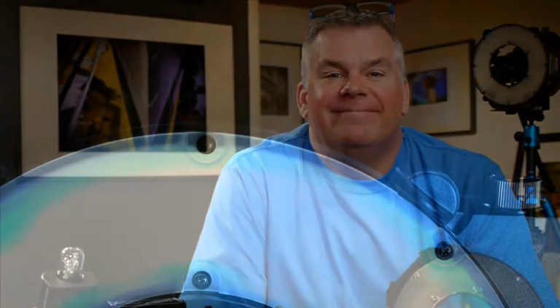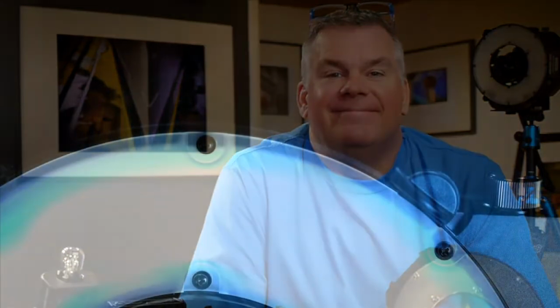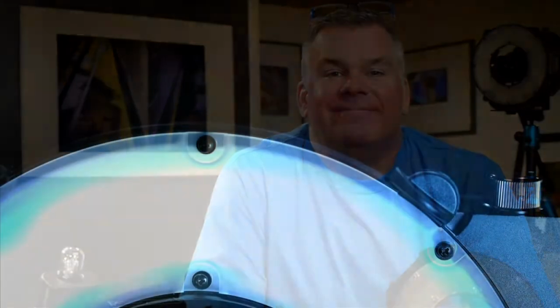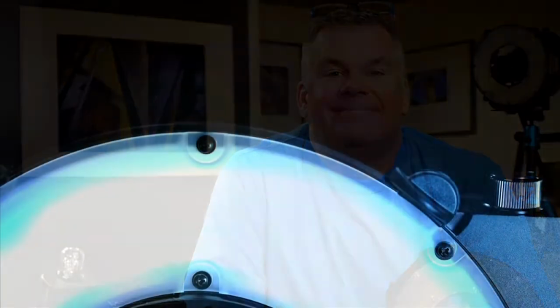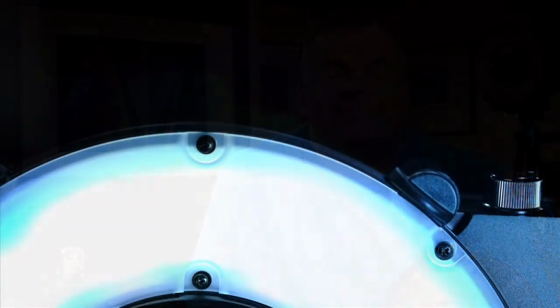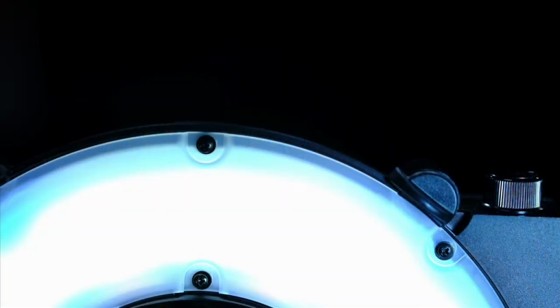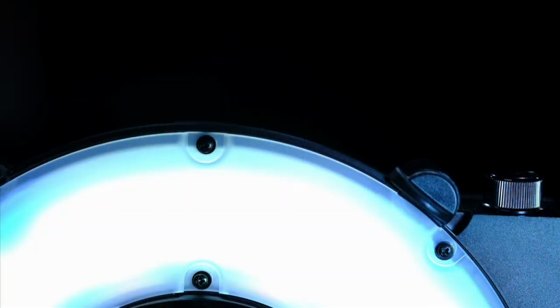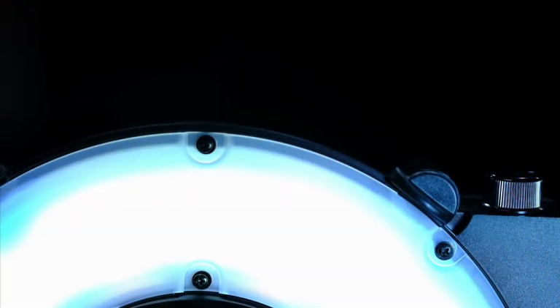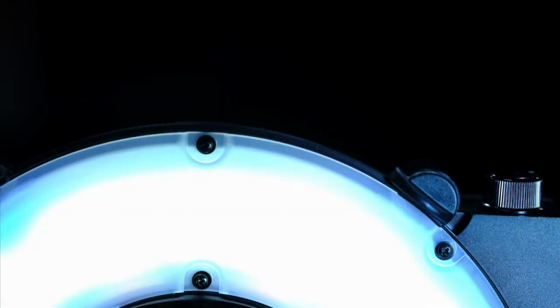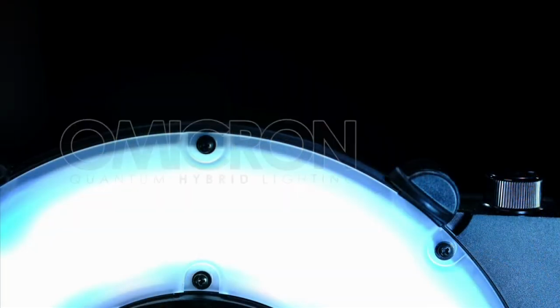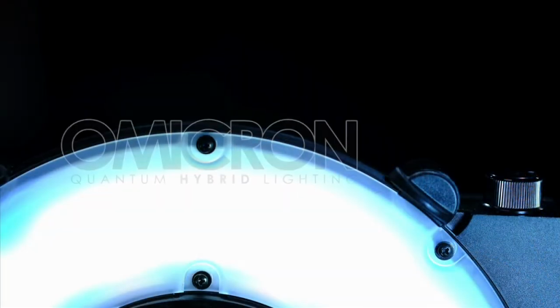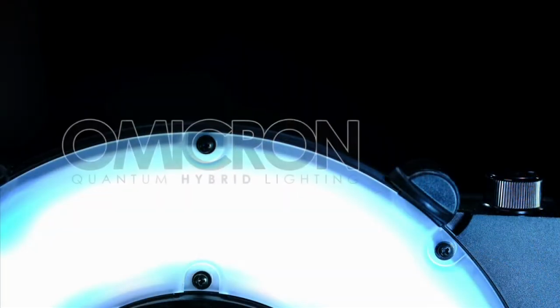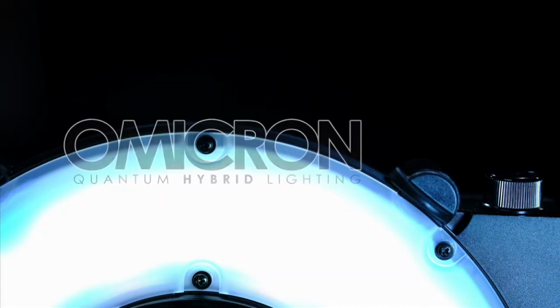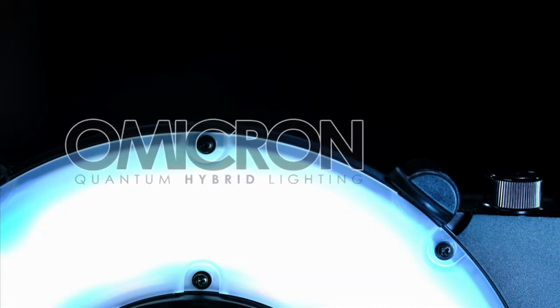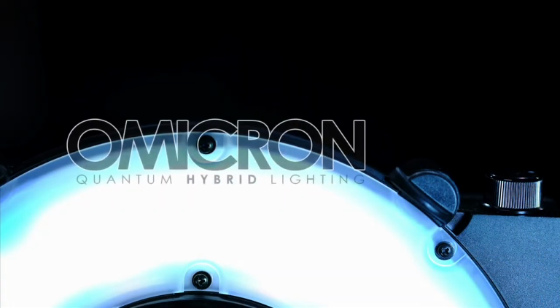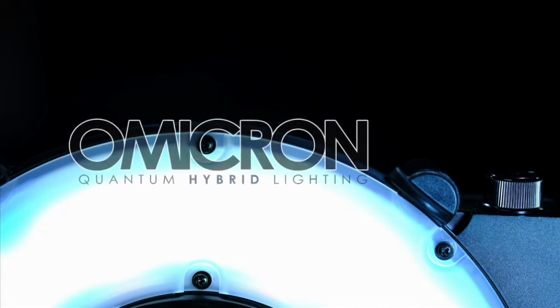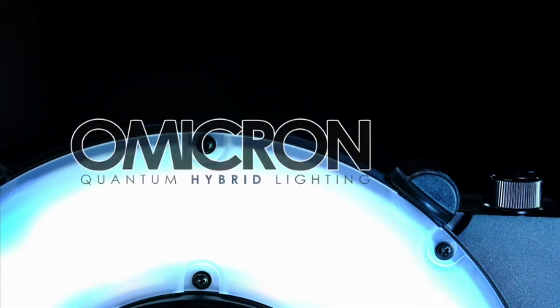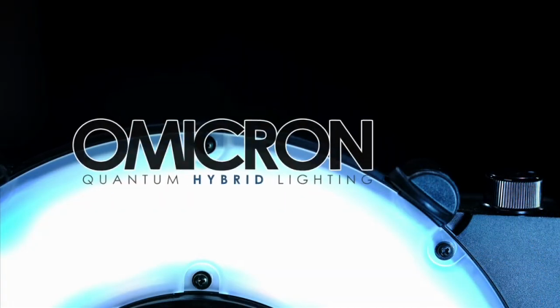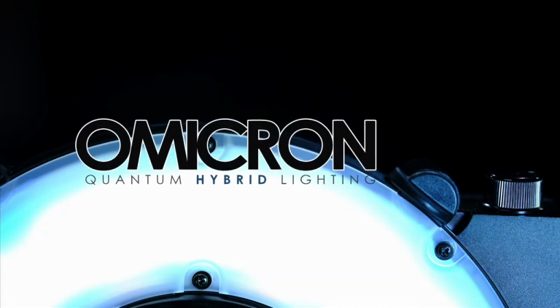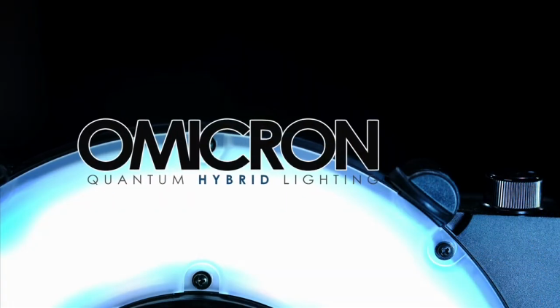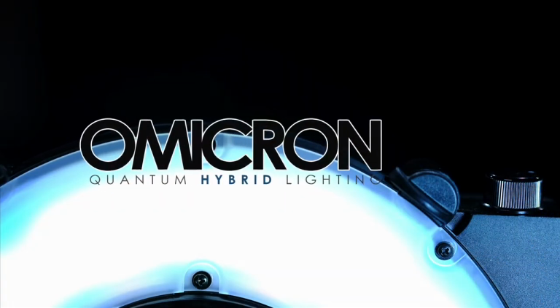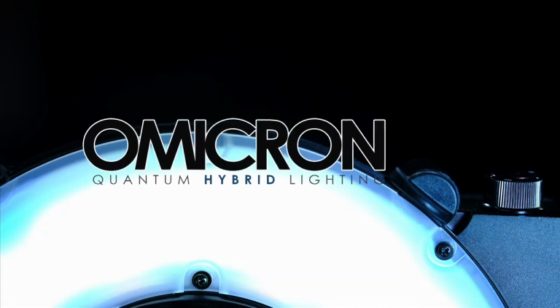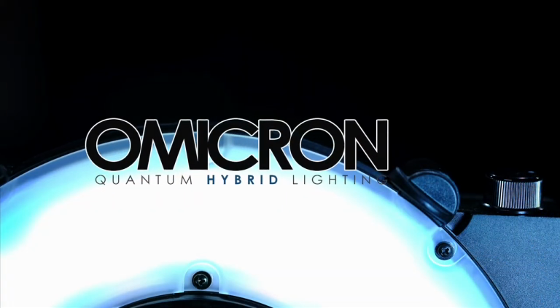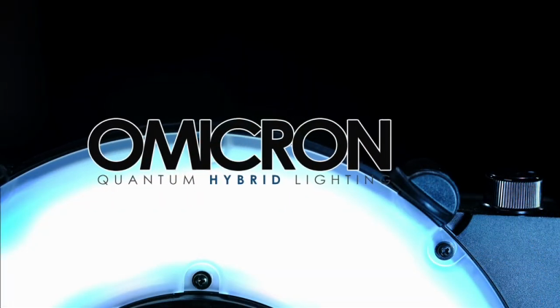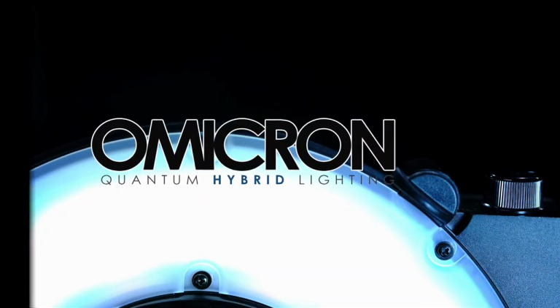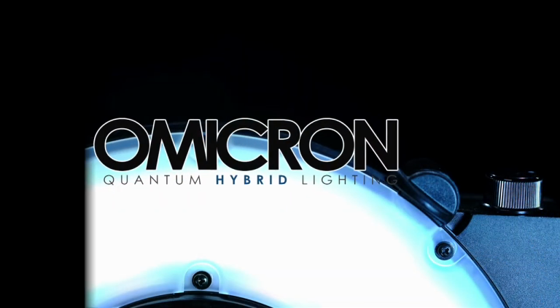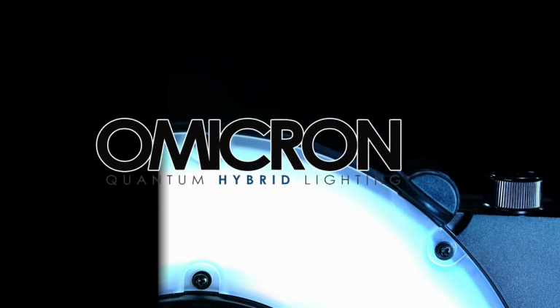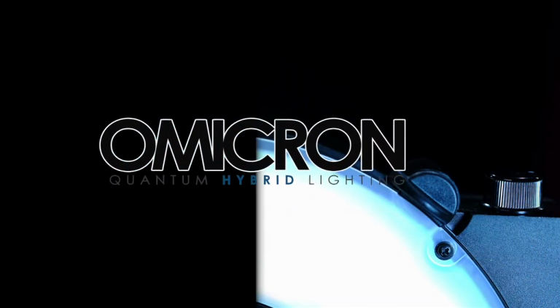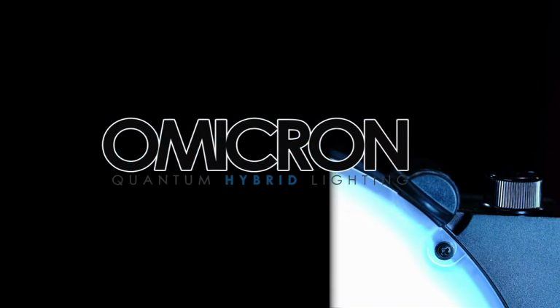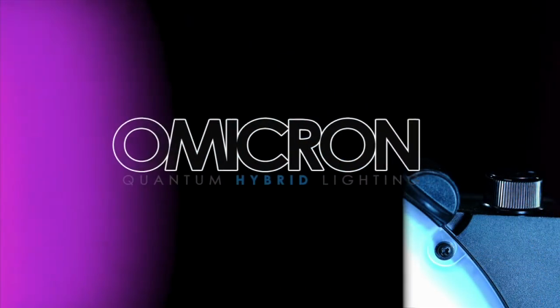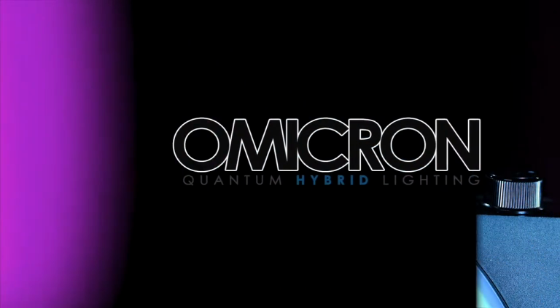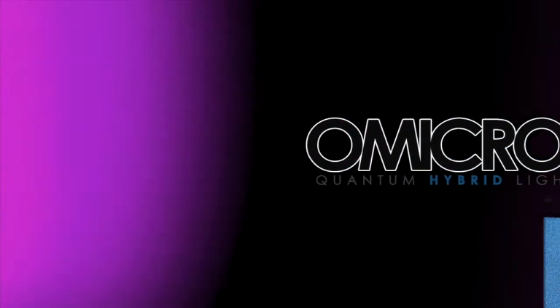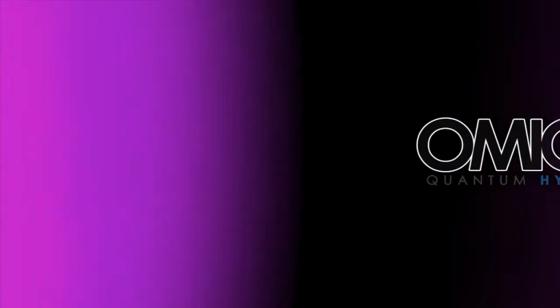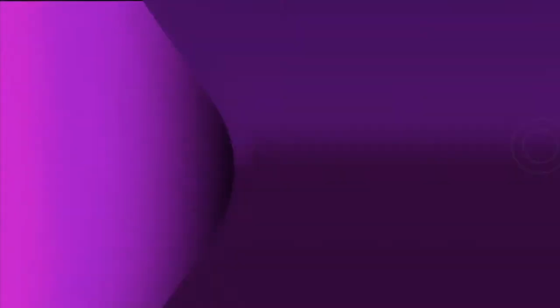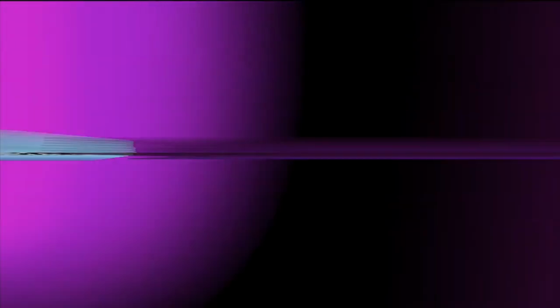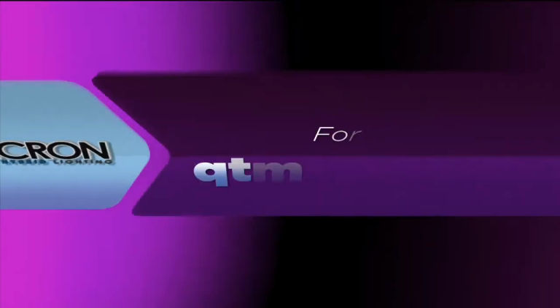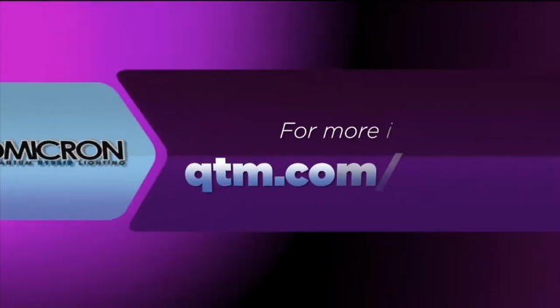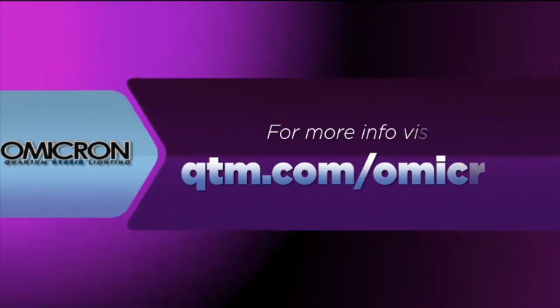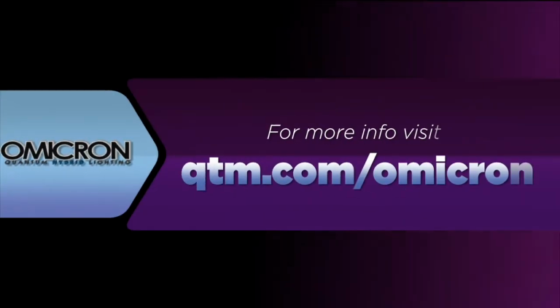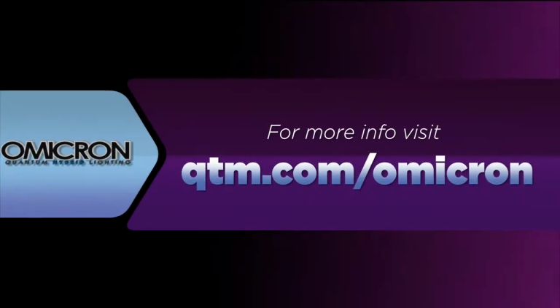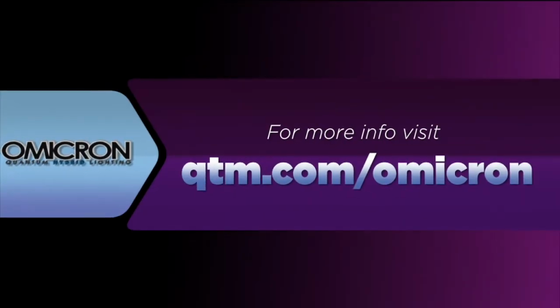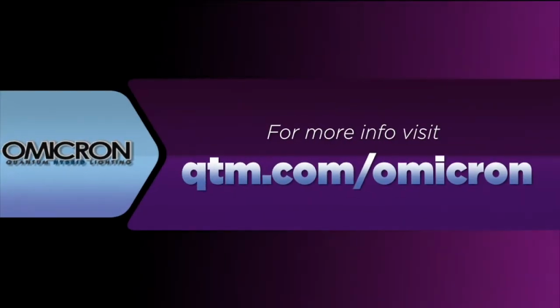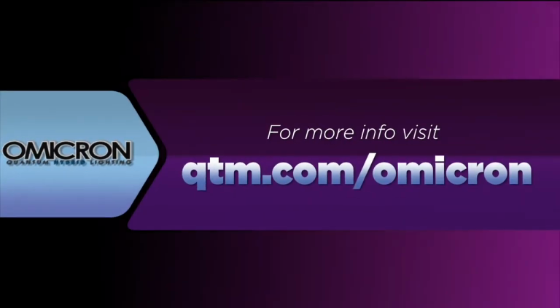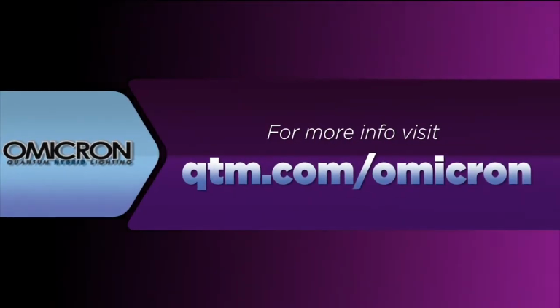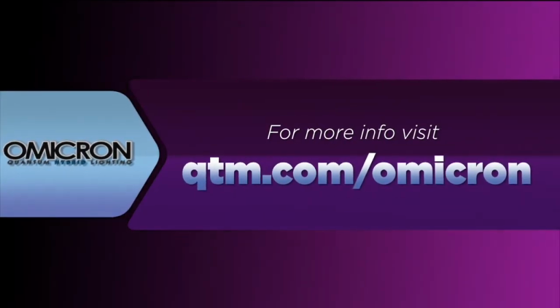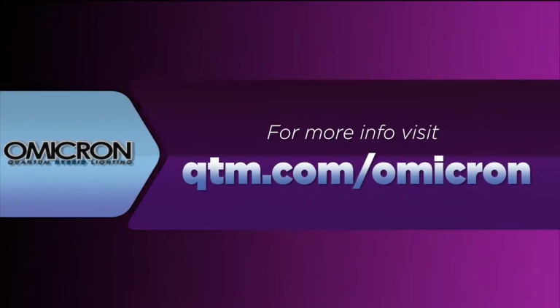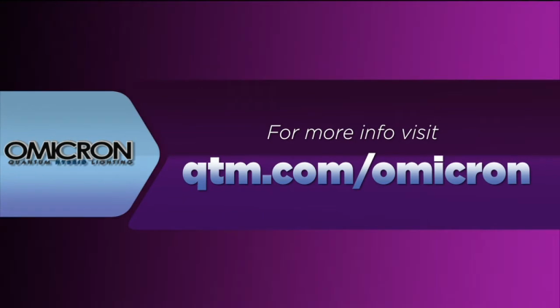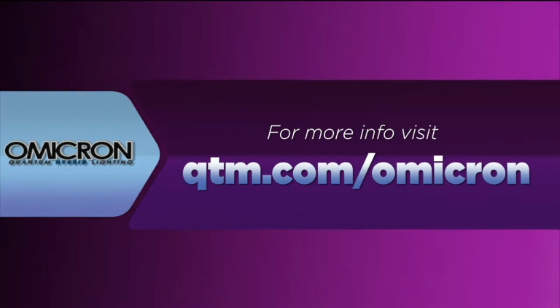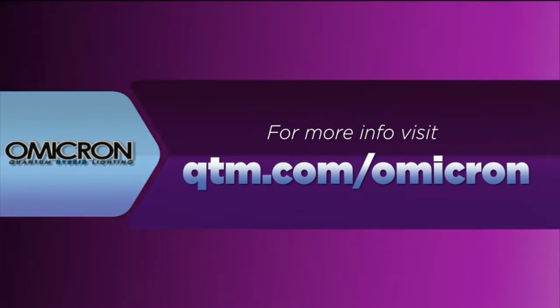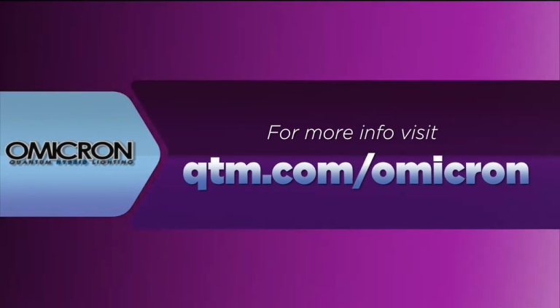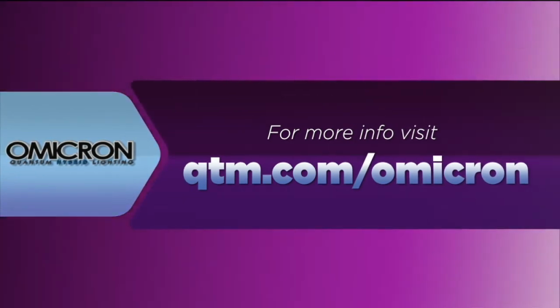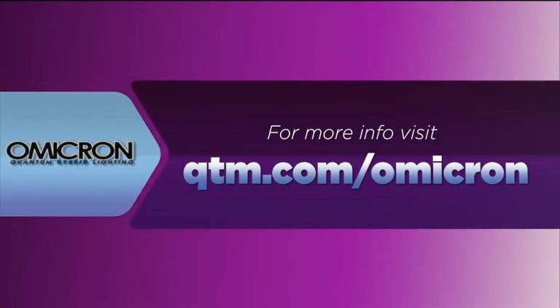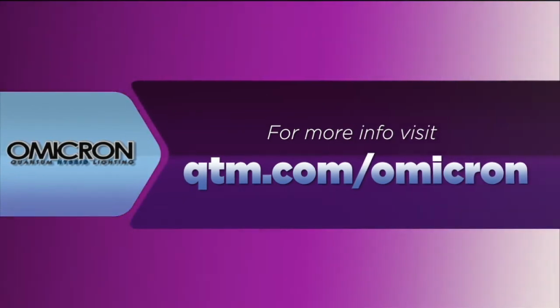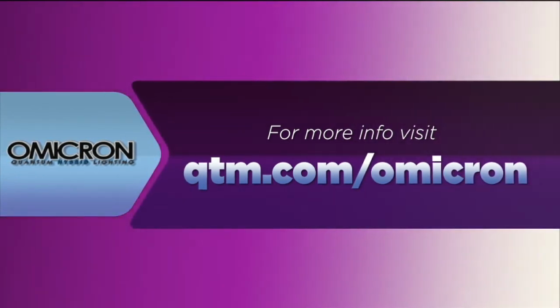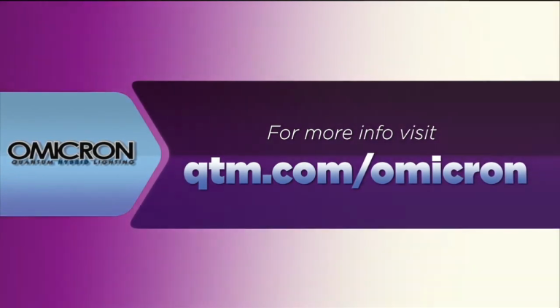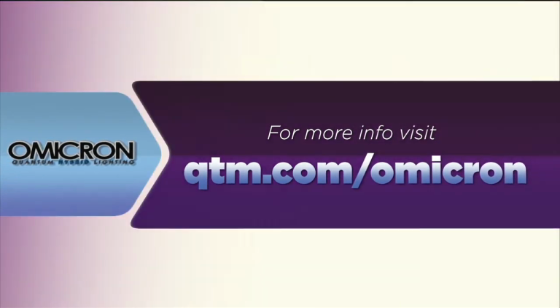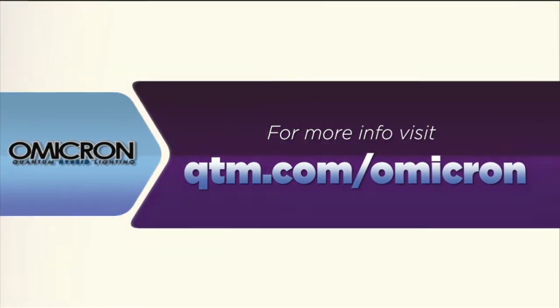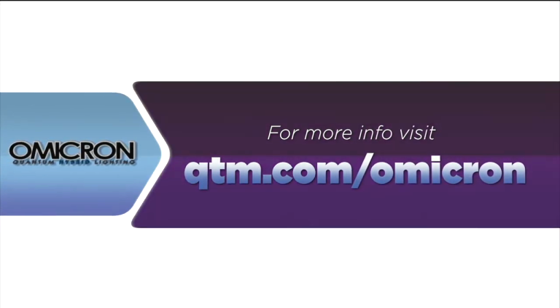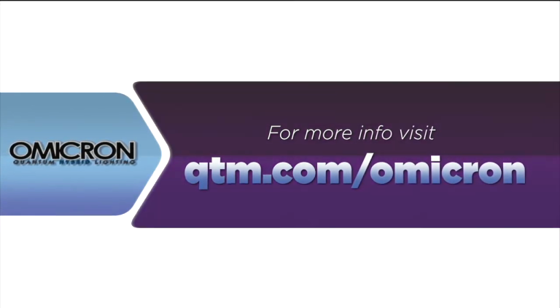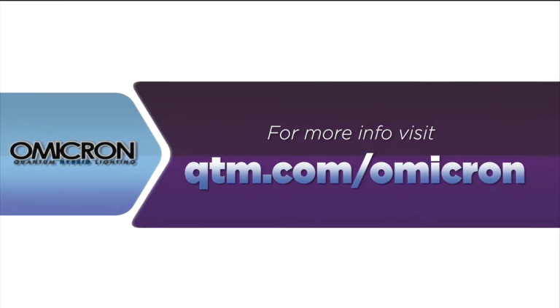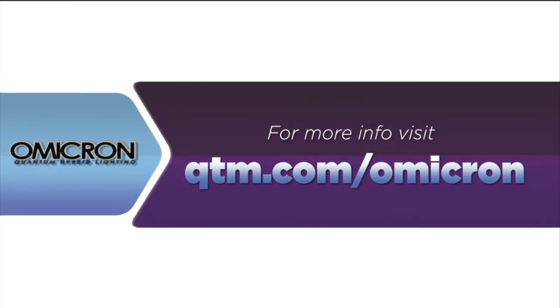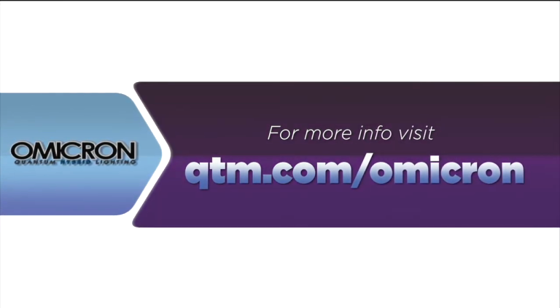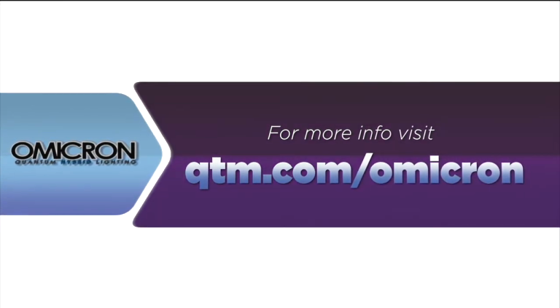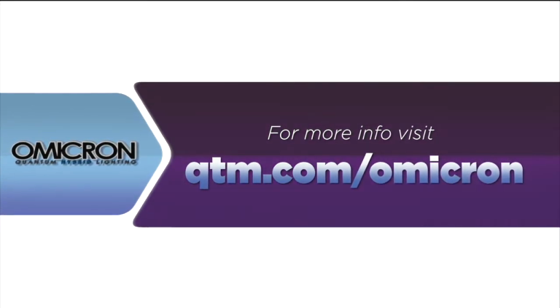Ready to learn a little more about the Omicron? Head on over to QTM.com/Omicron.